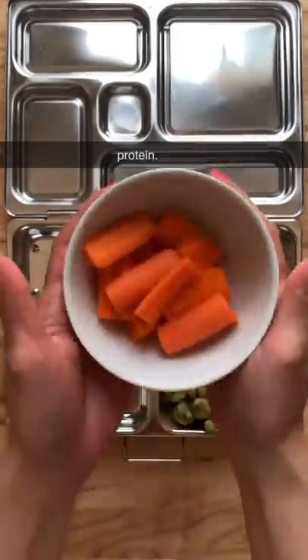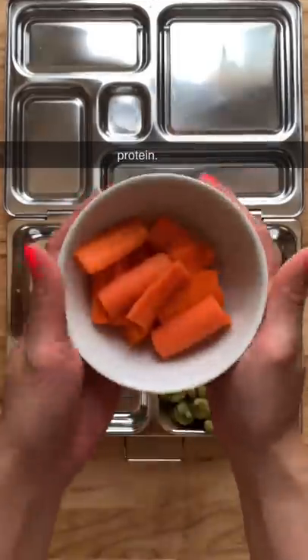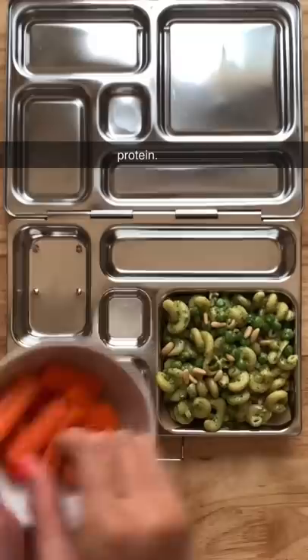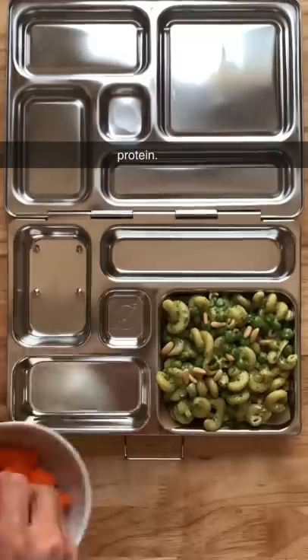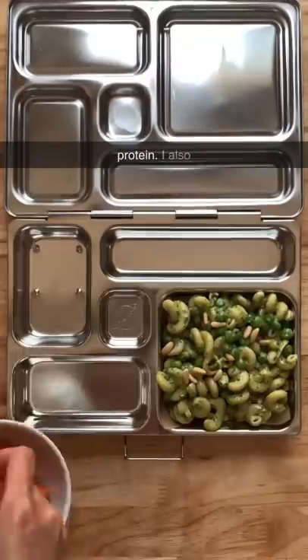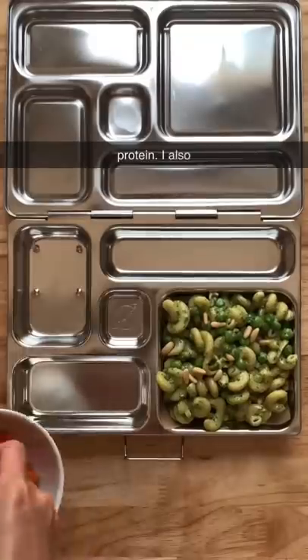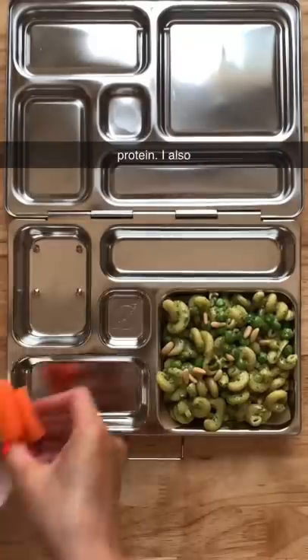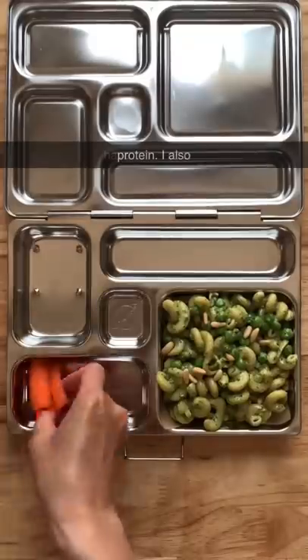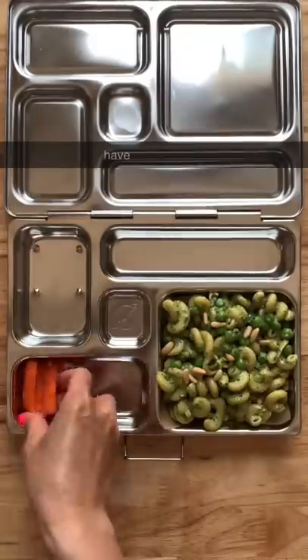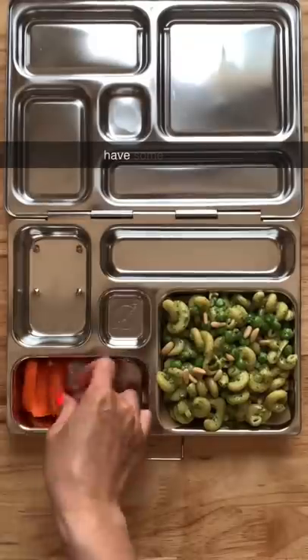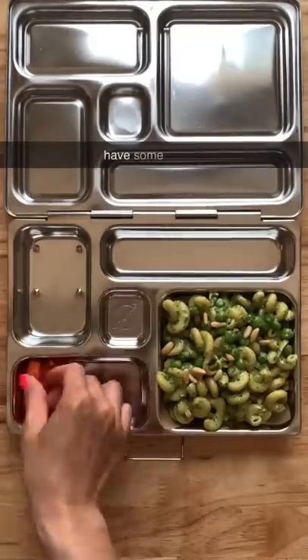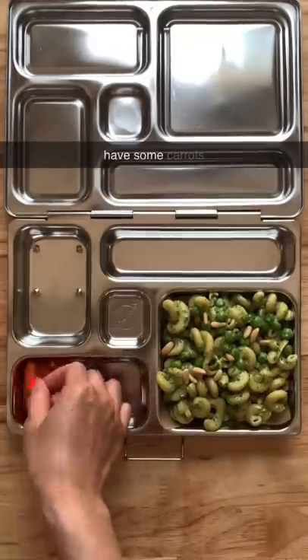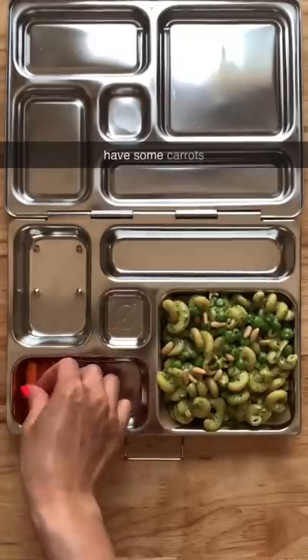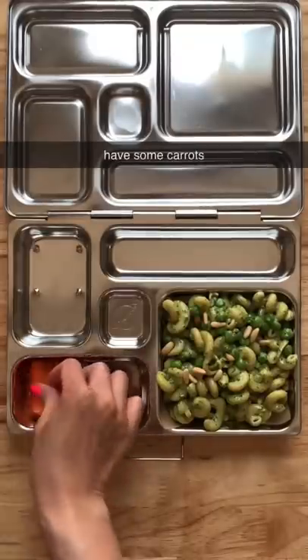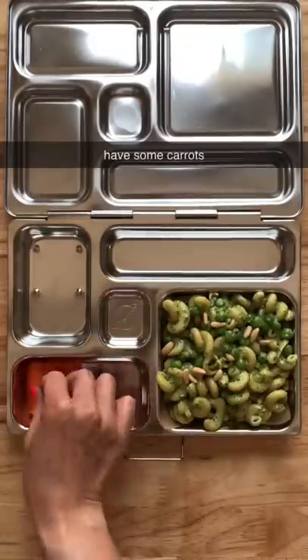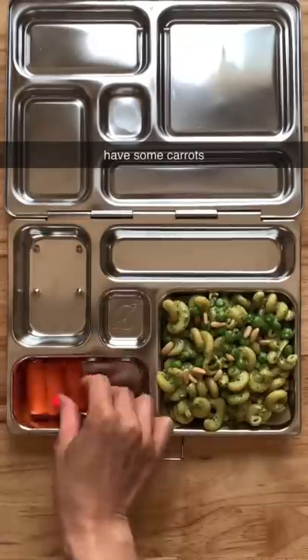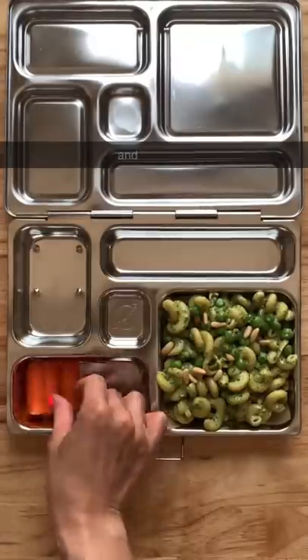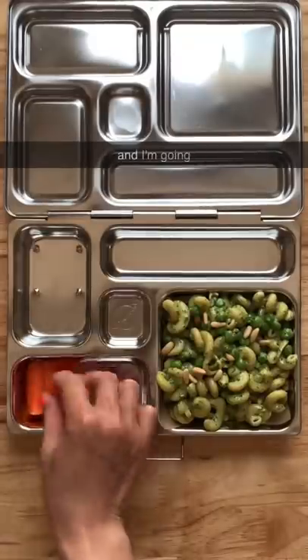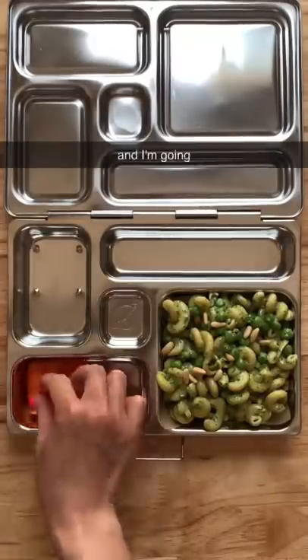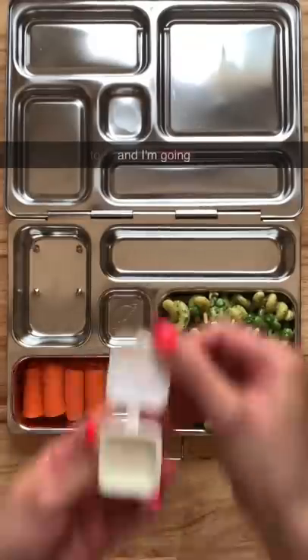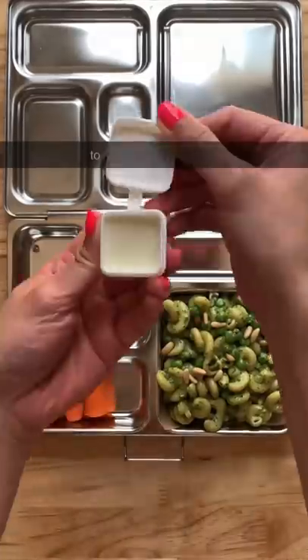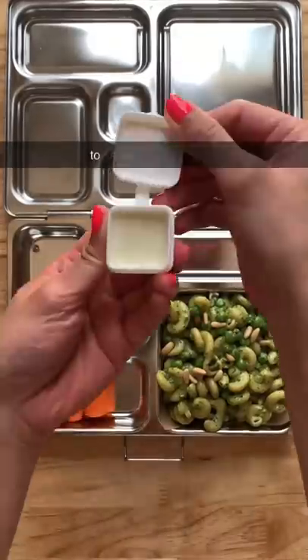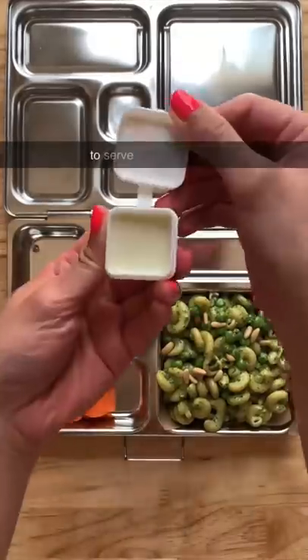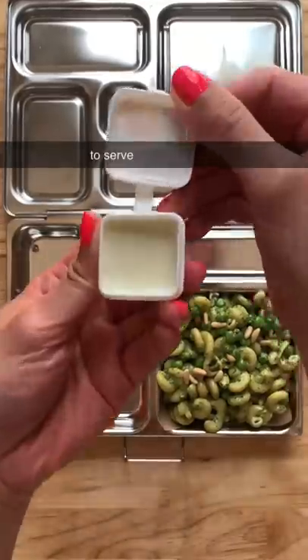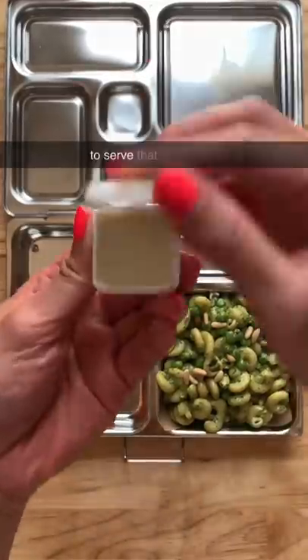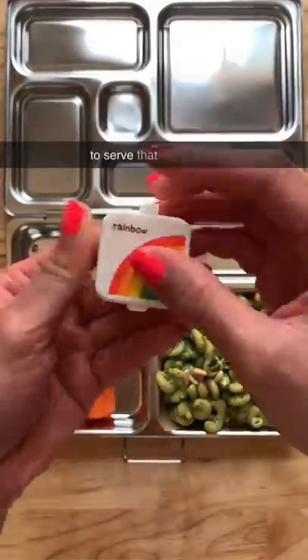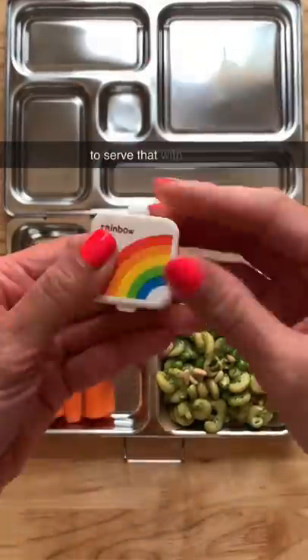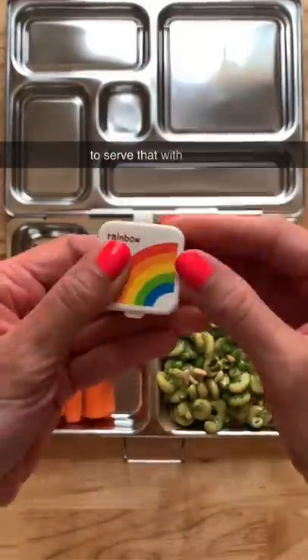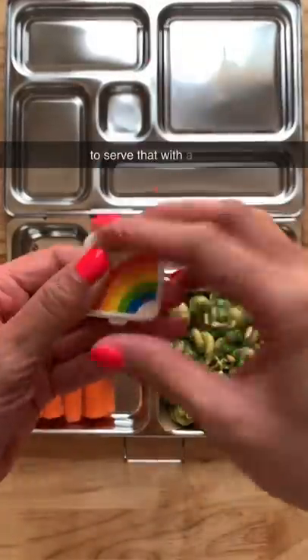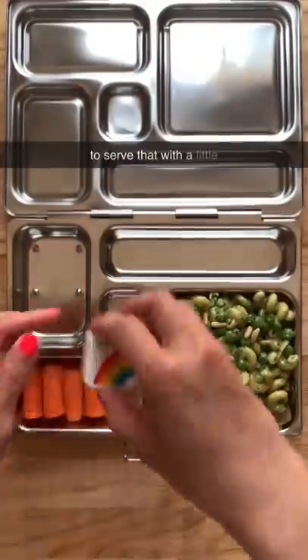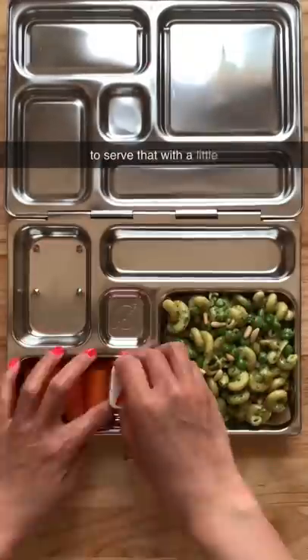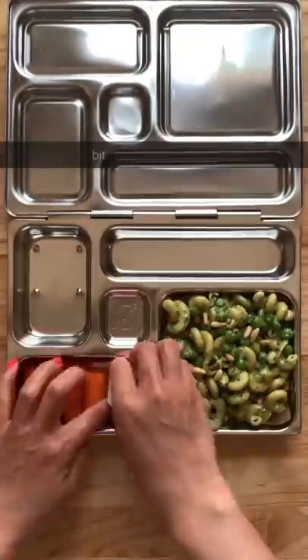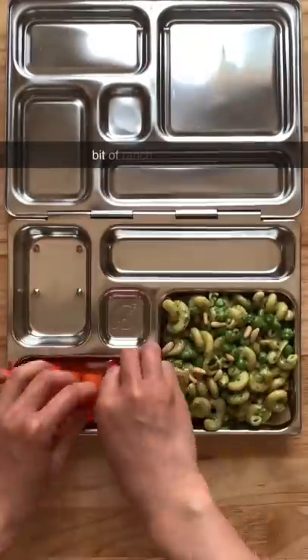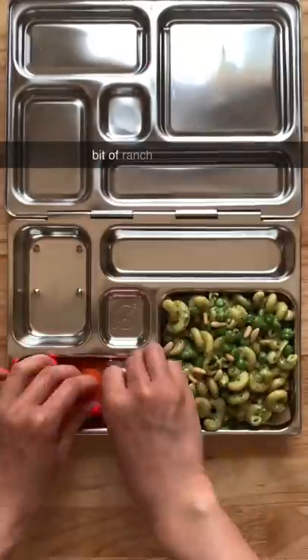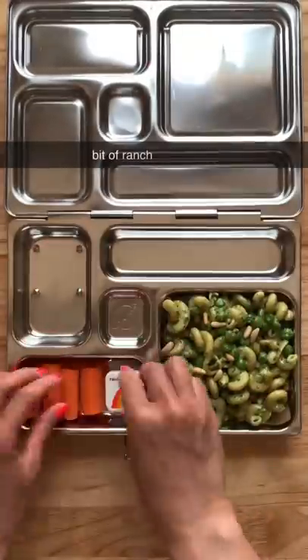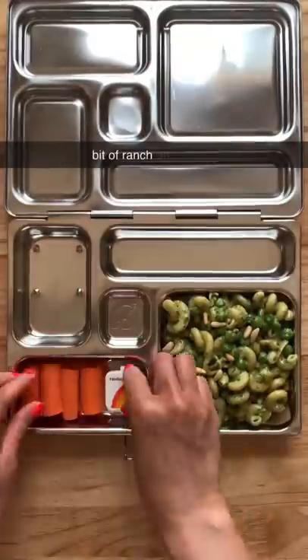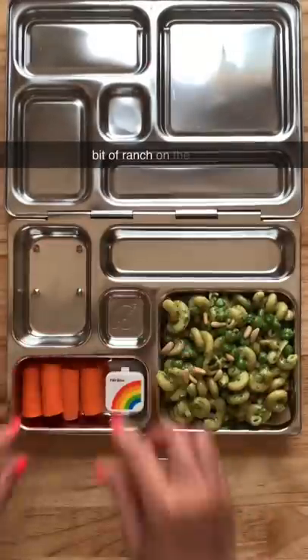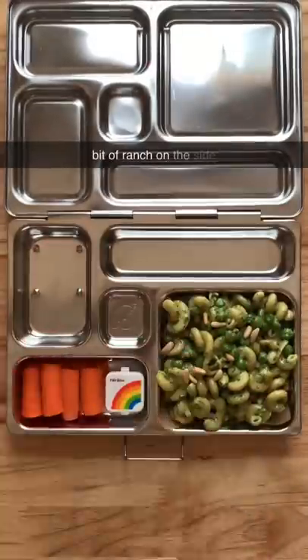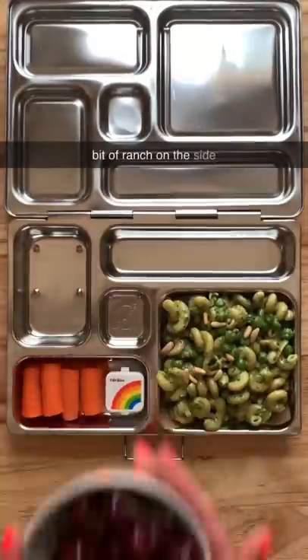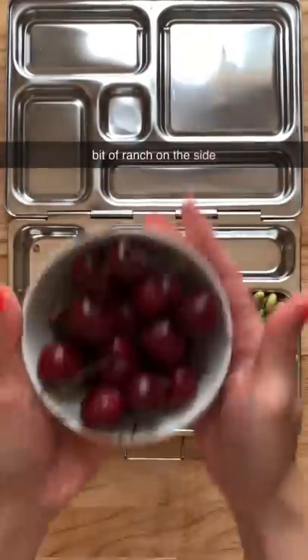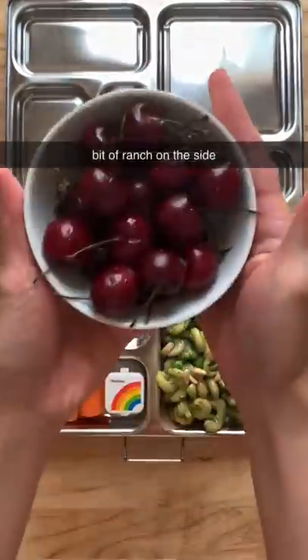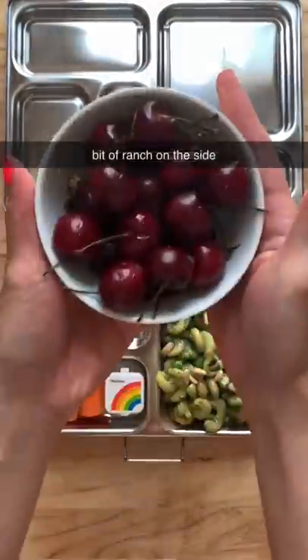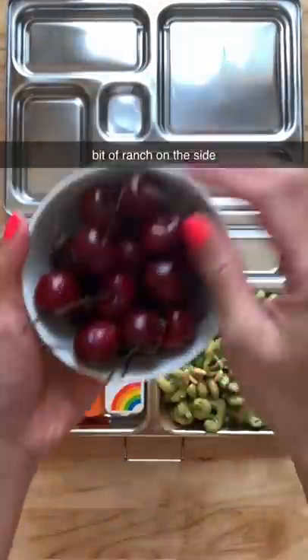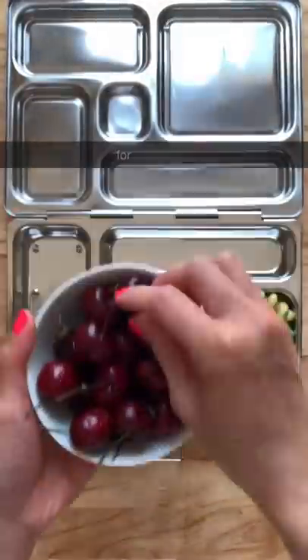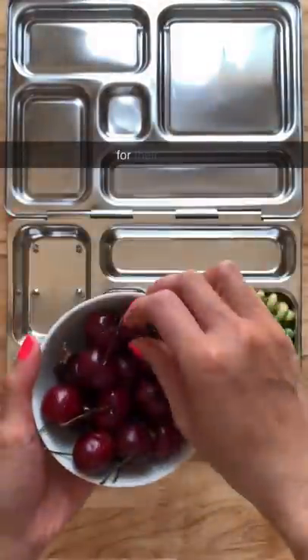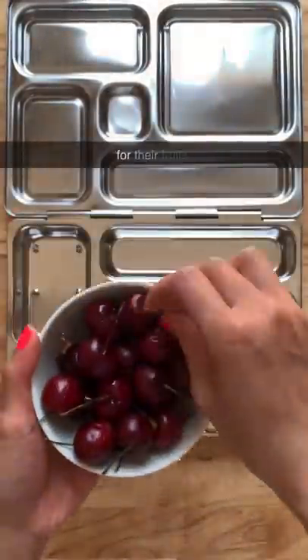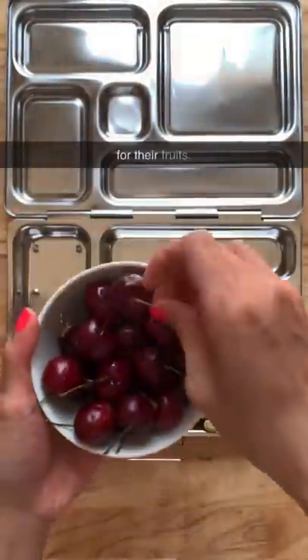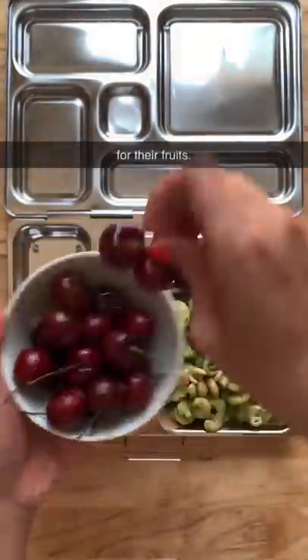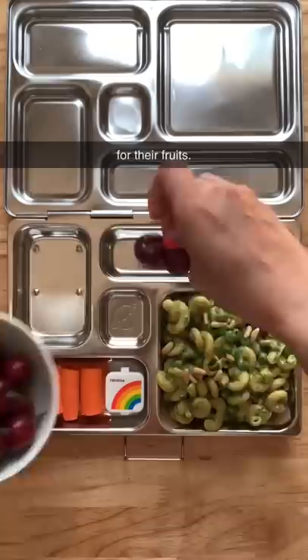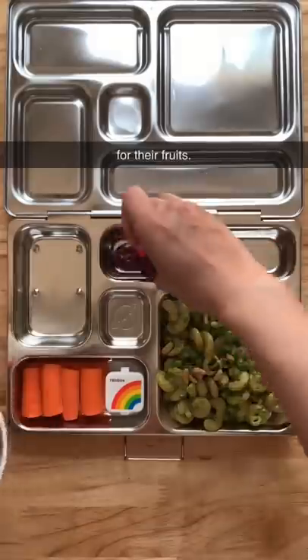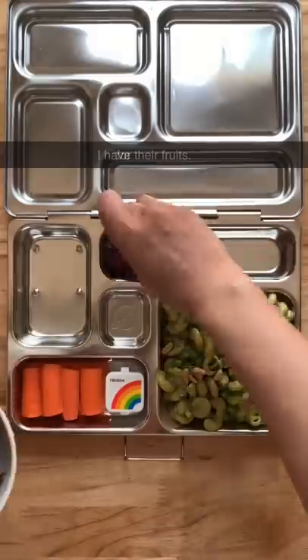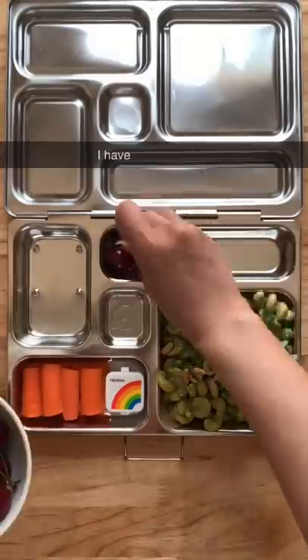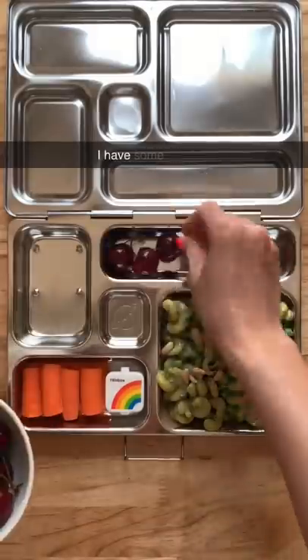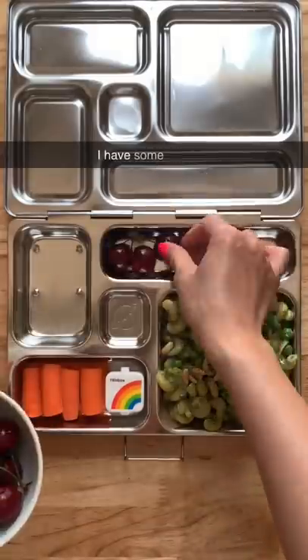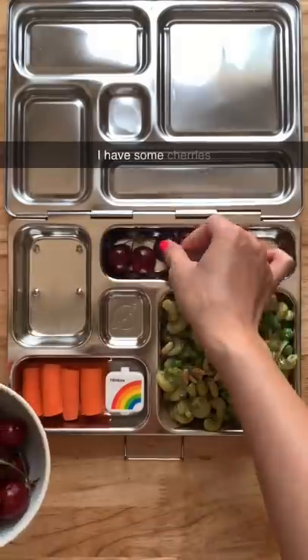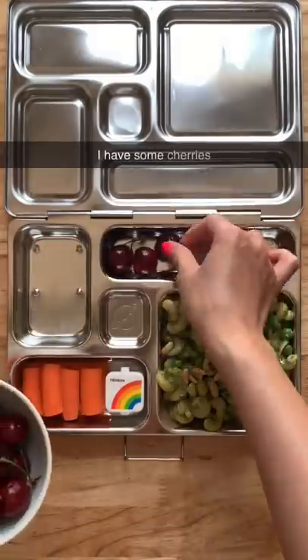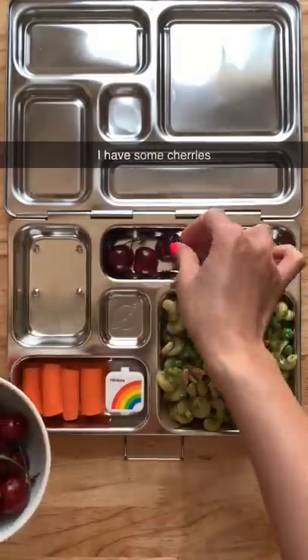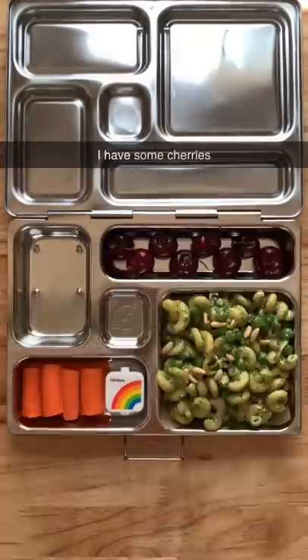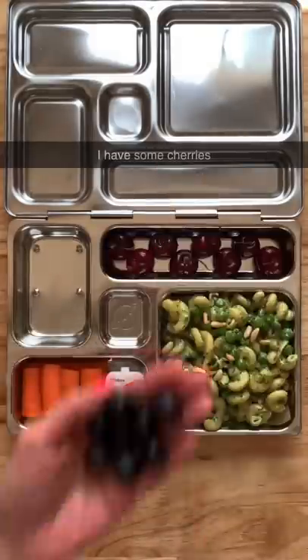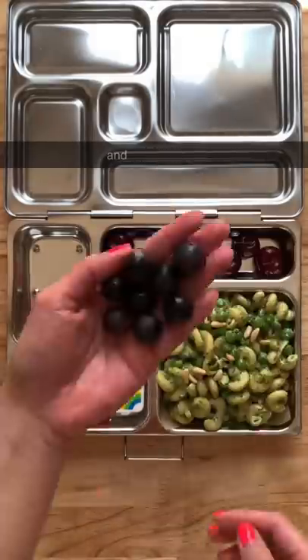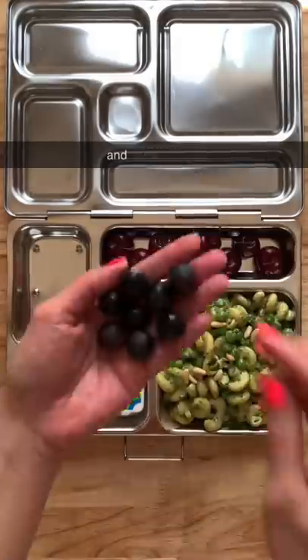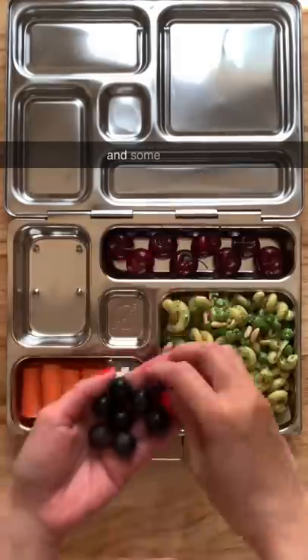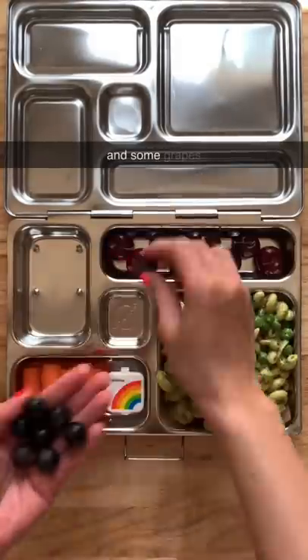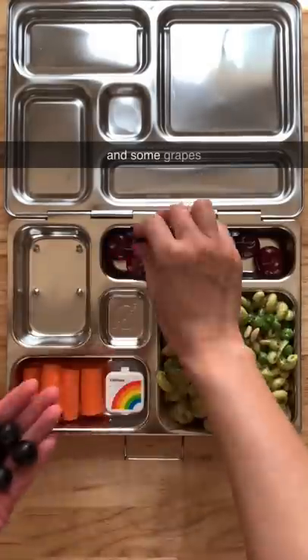I also have some carrots and I'm going to serve that with a little bit of ranch on the side. For their fruits, I have some cherries and some grapes.